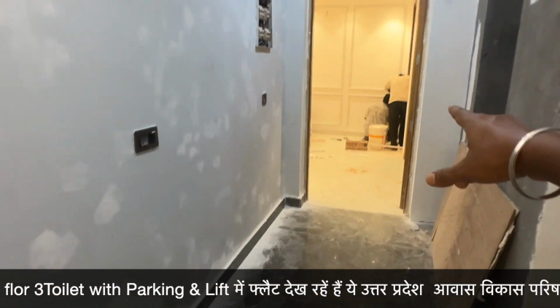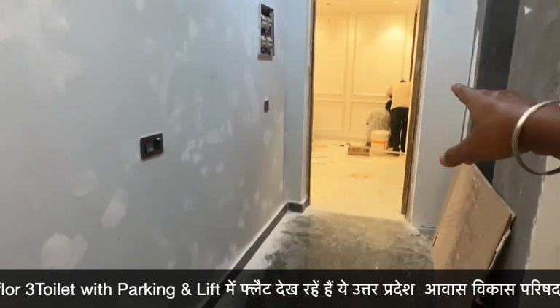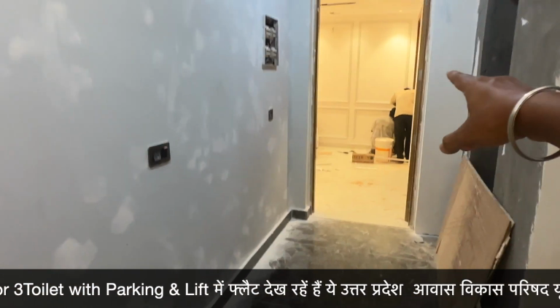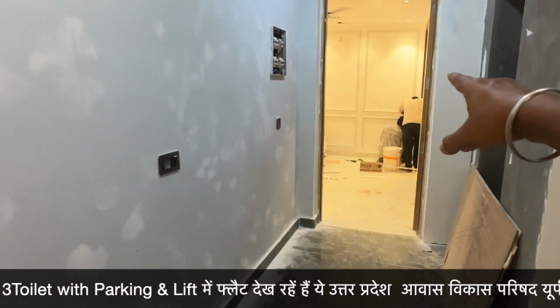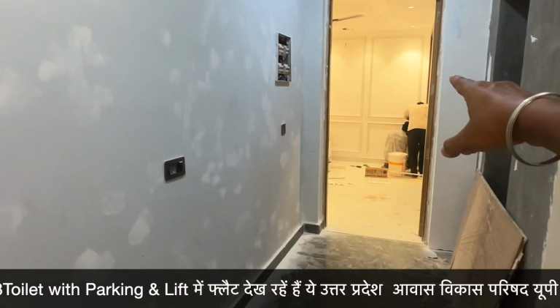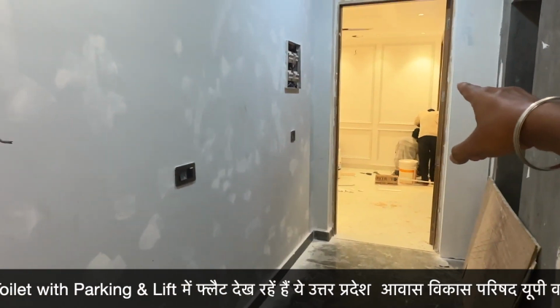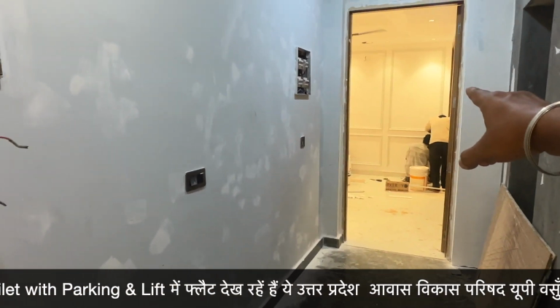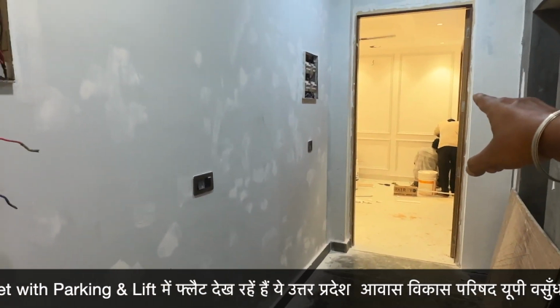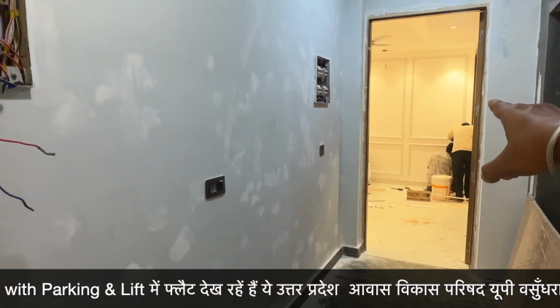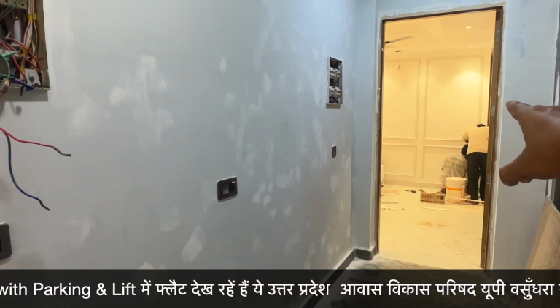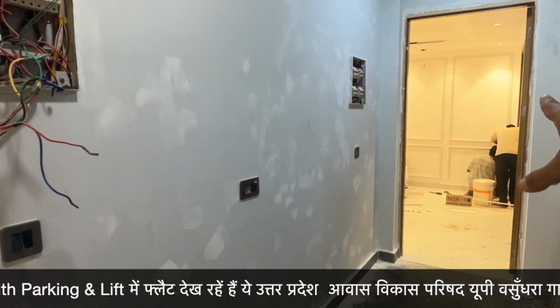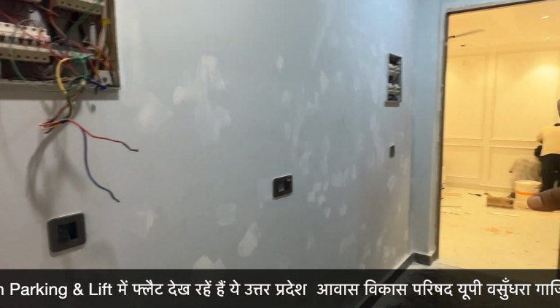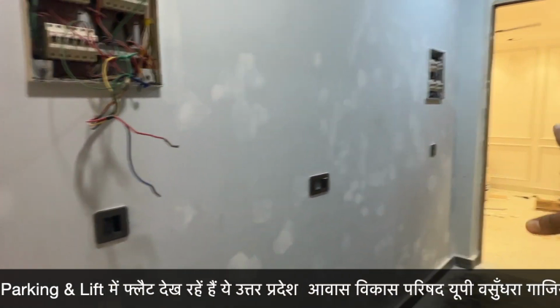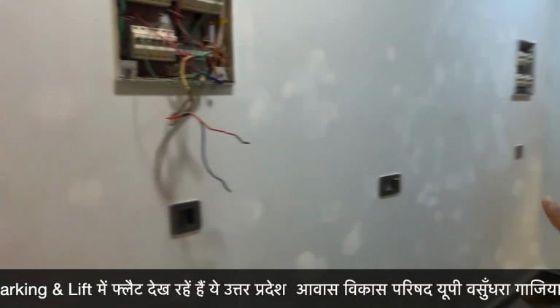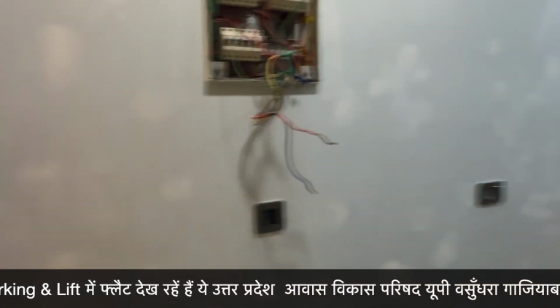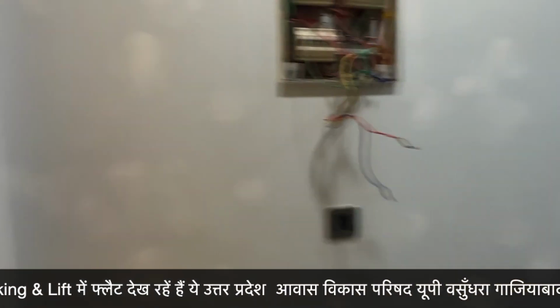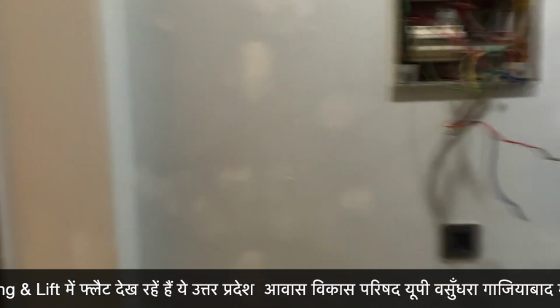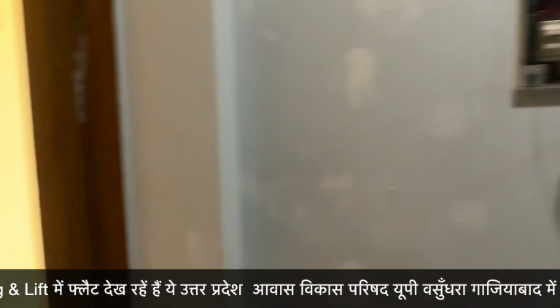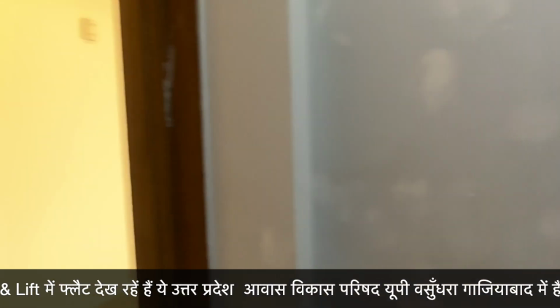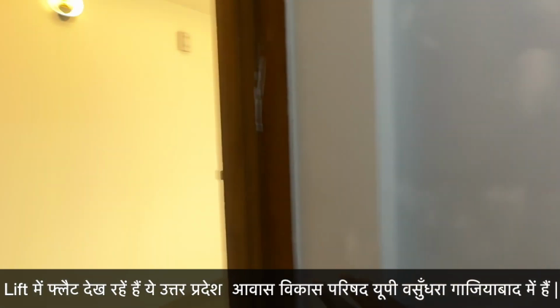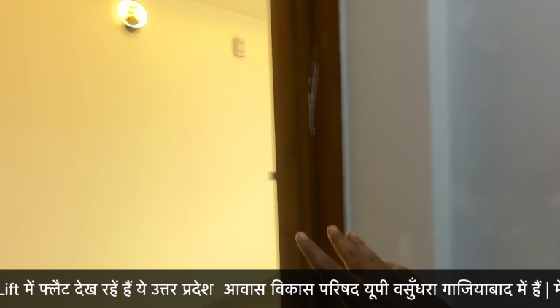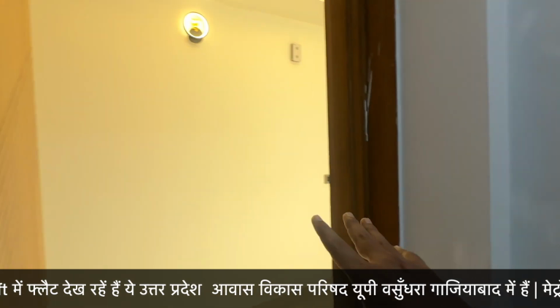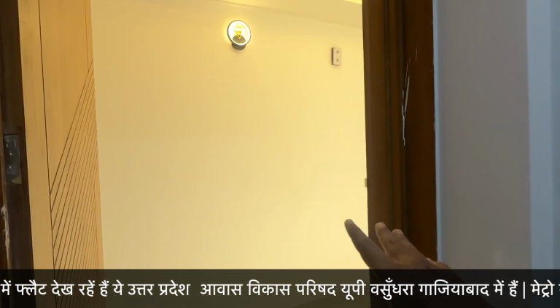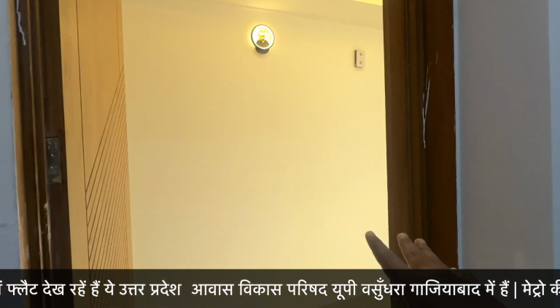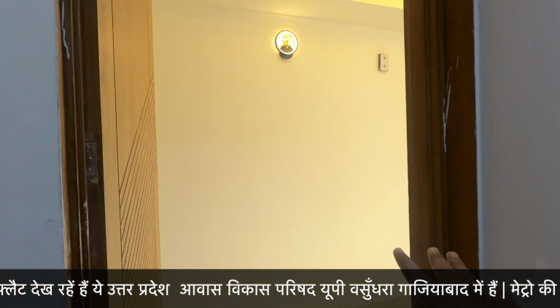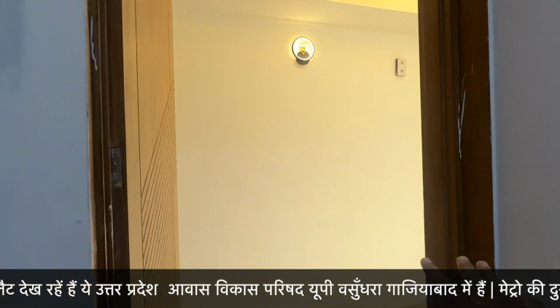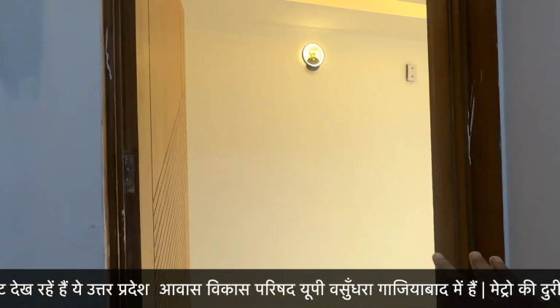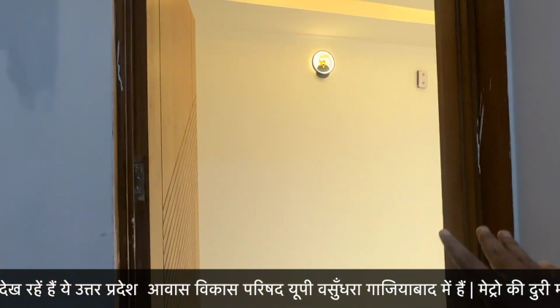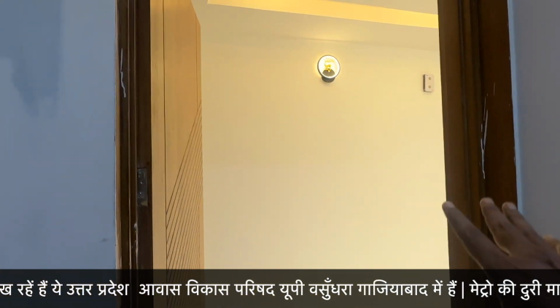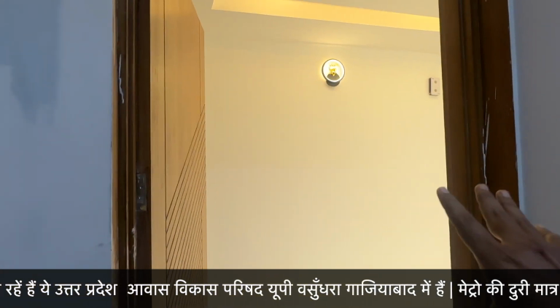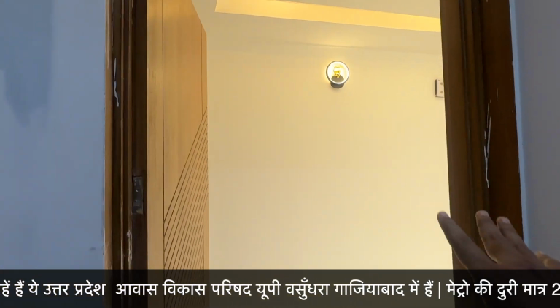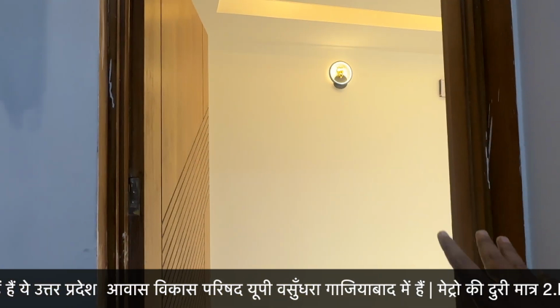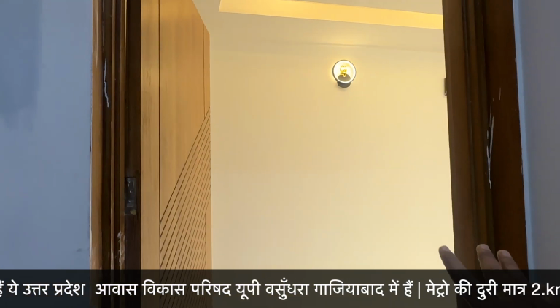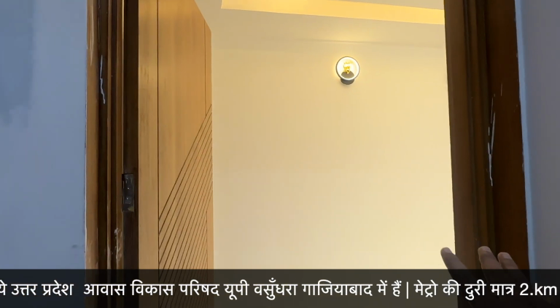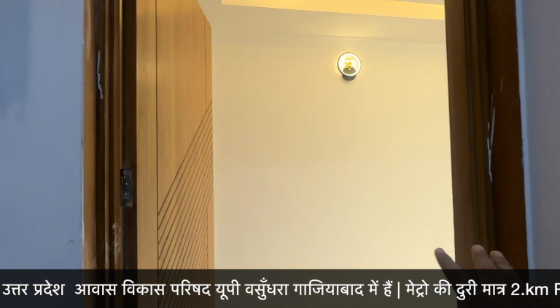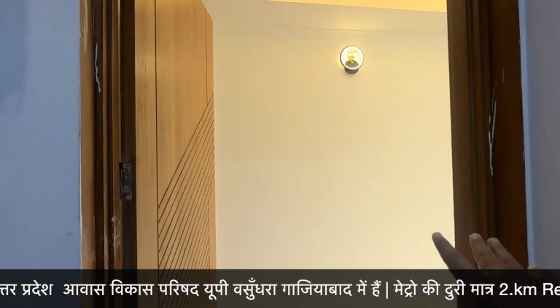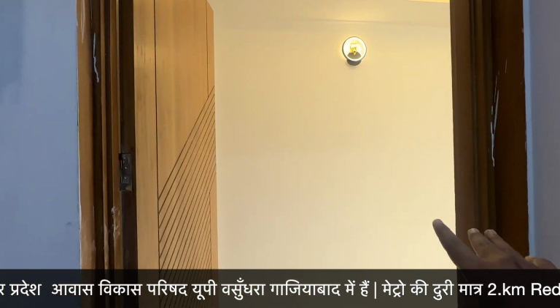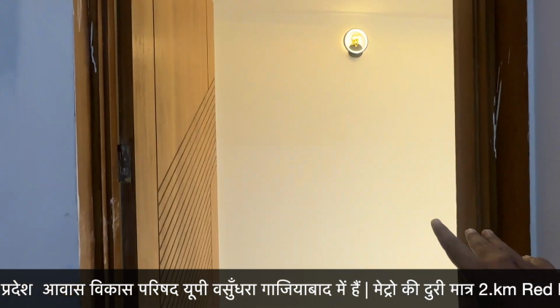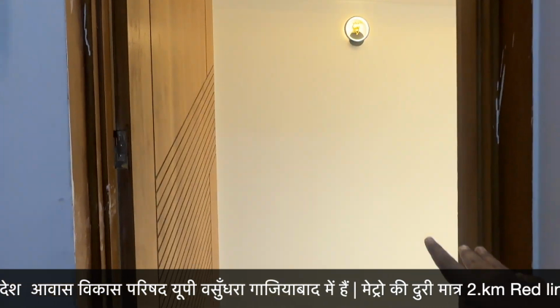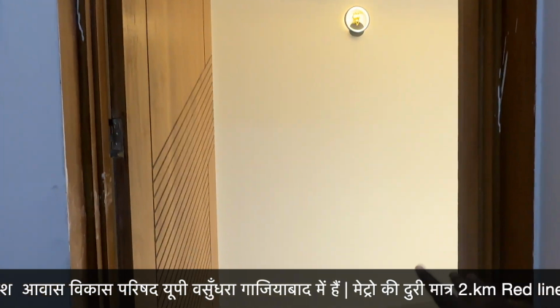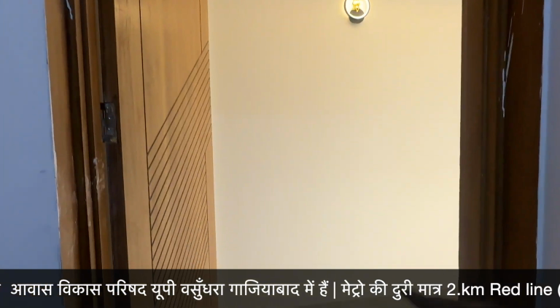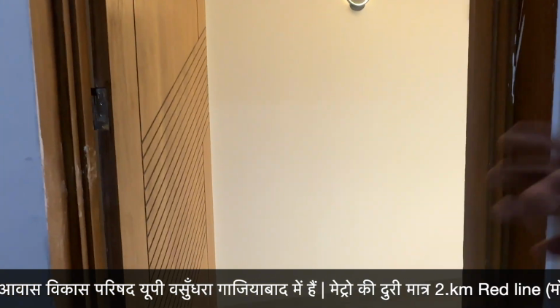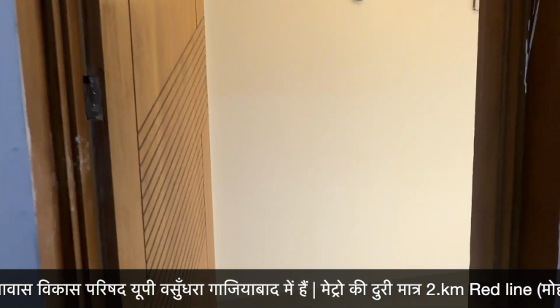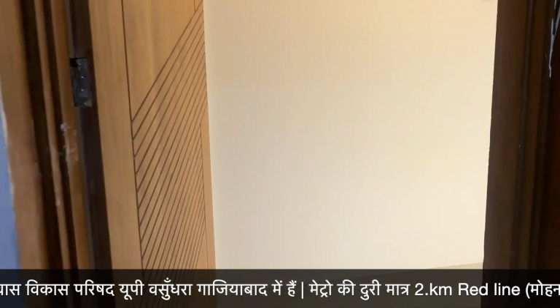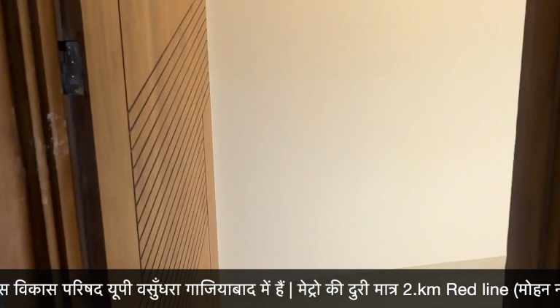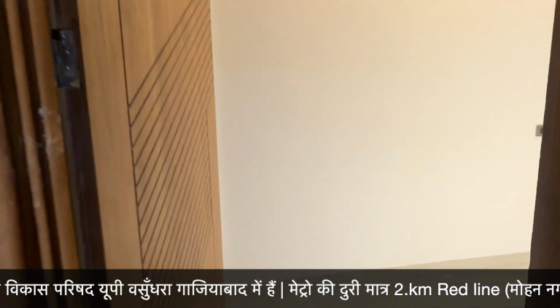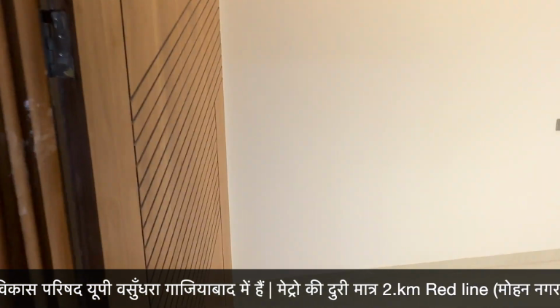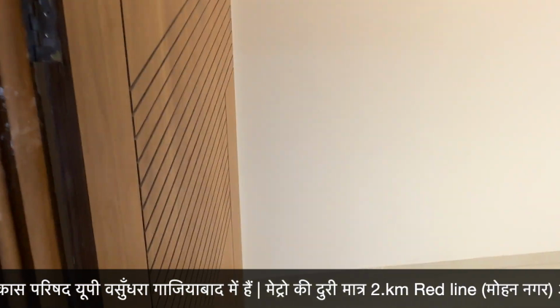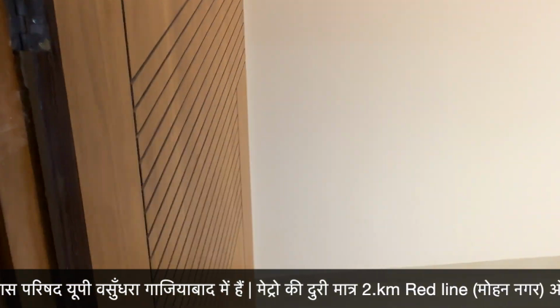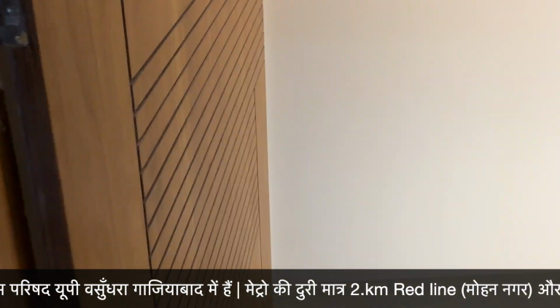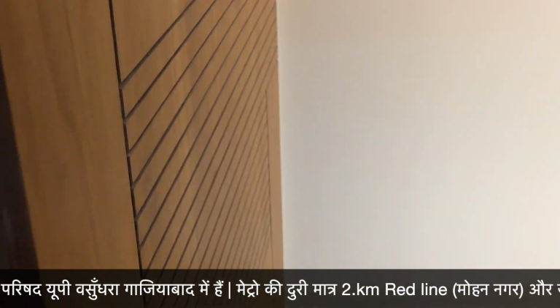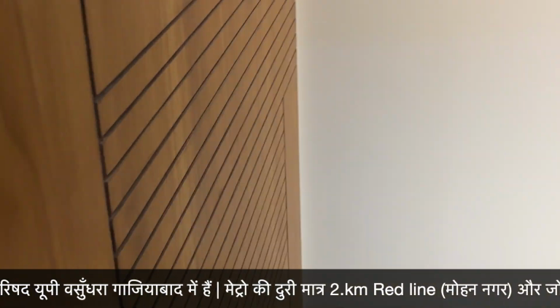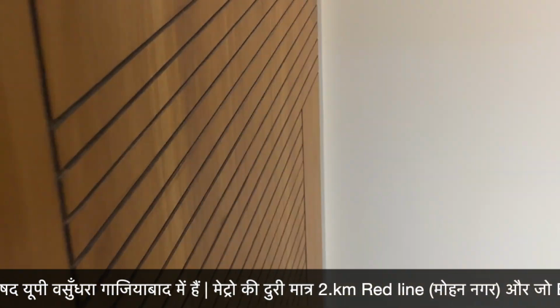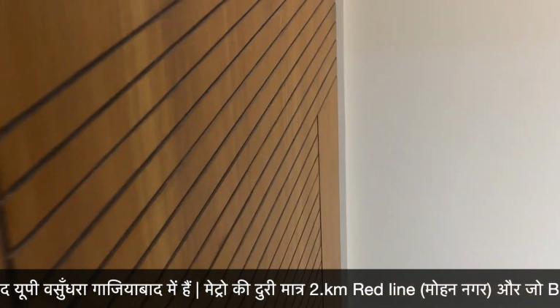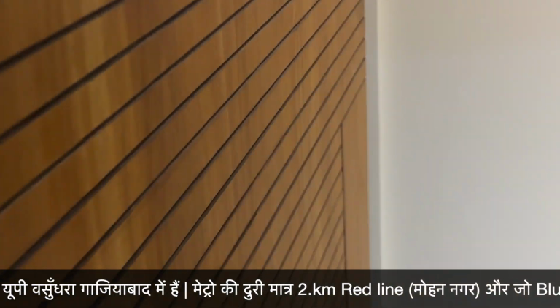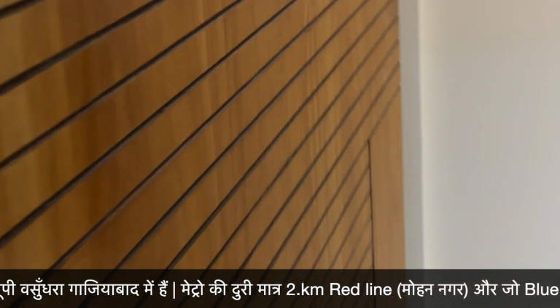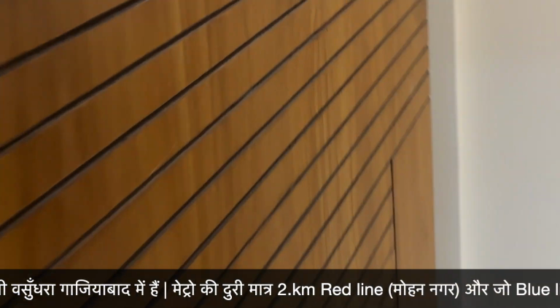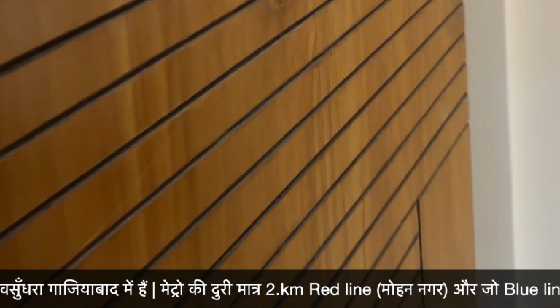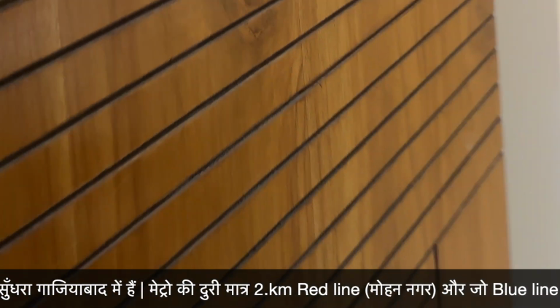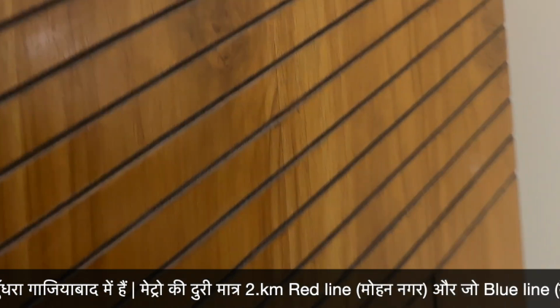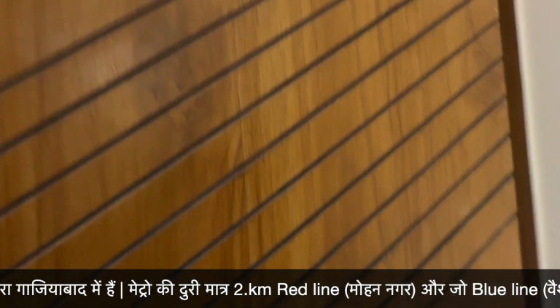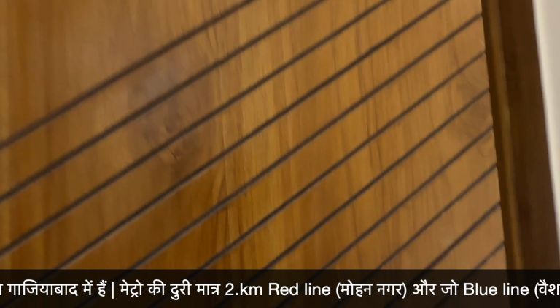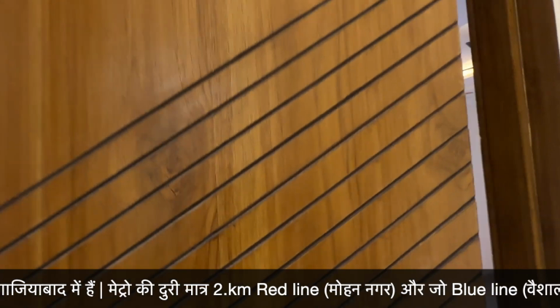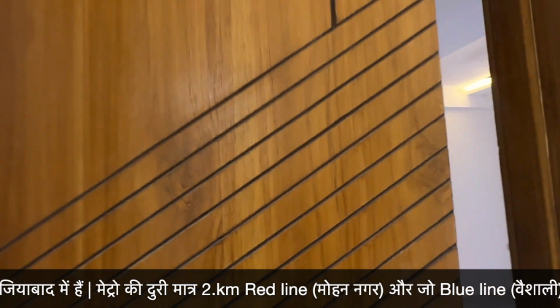This is a non-corner flat and this is a 4BHK flat. This is a corner flat here. Here is the main entry — this is the main door.